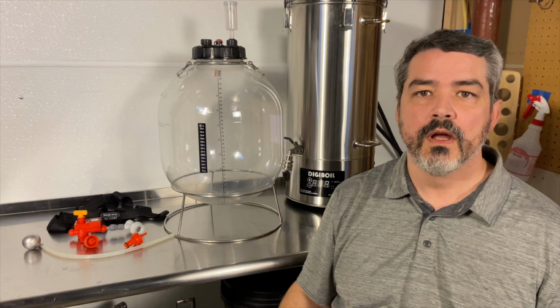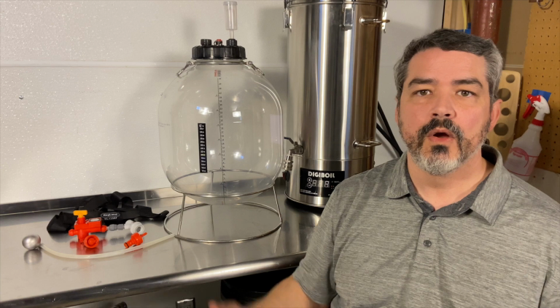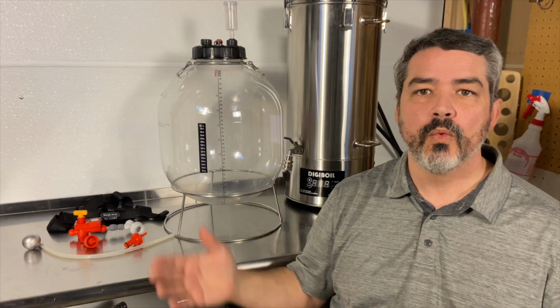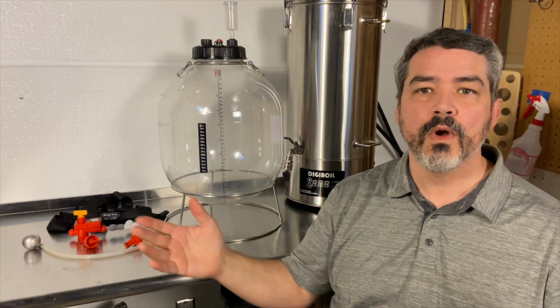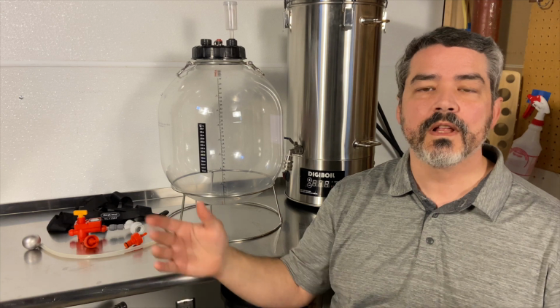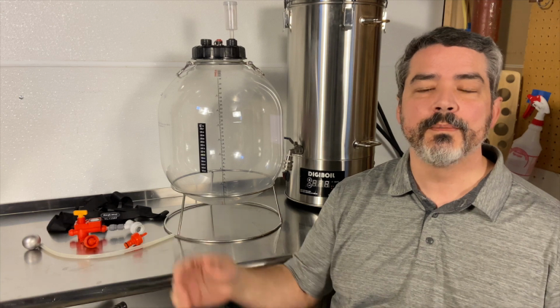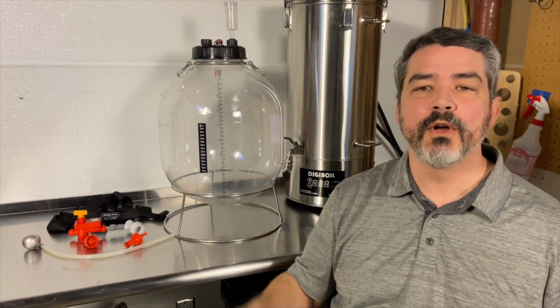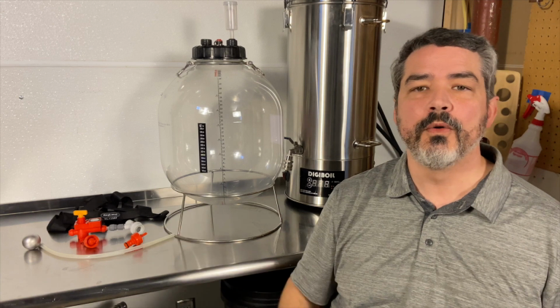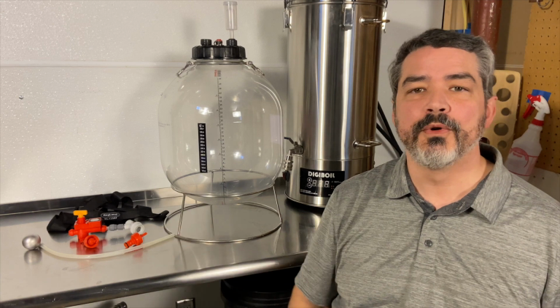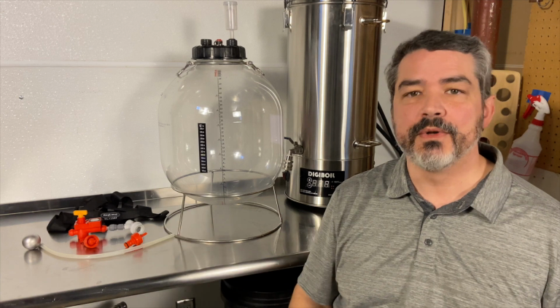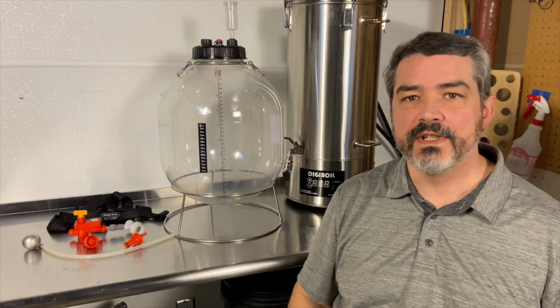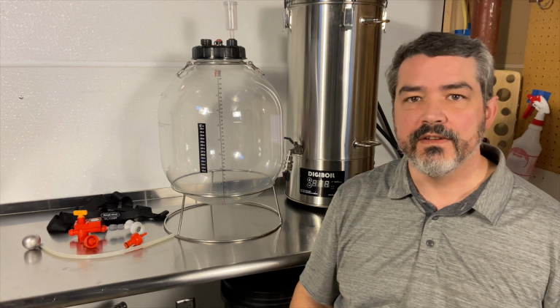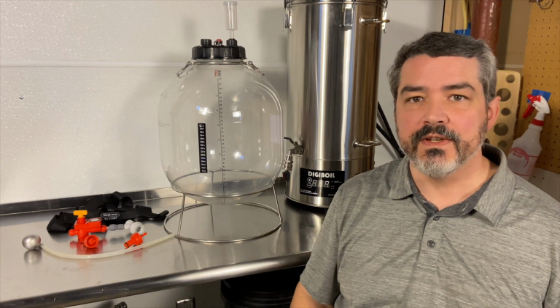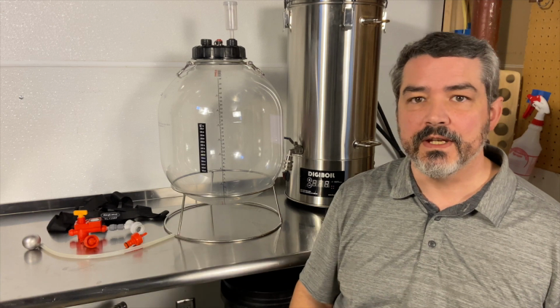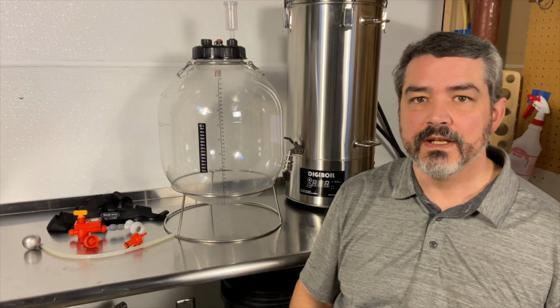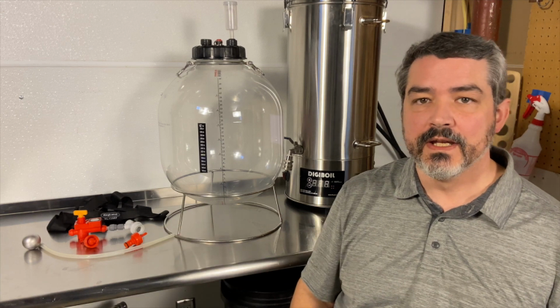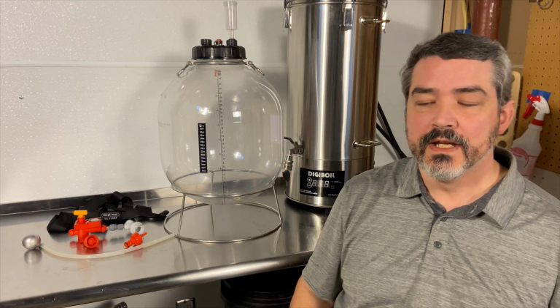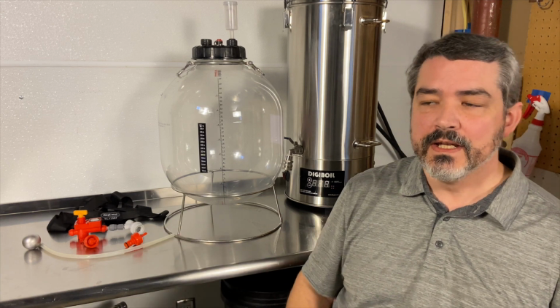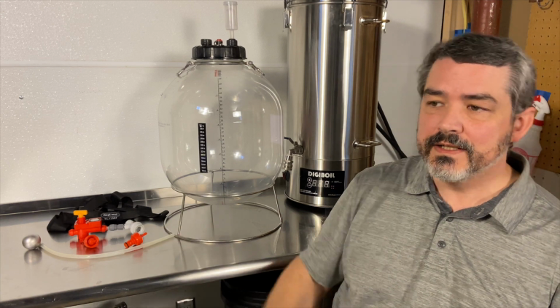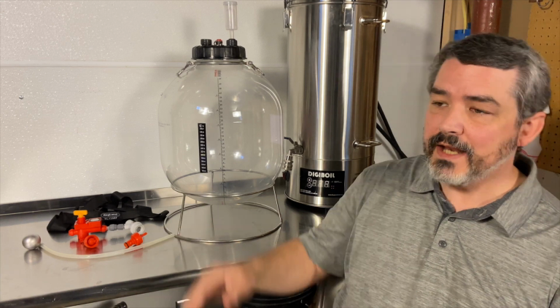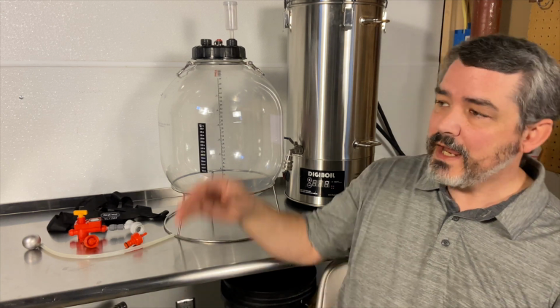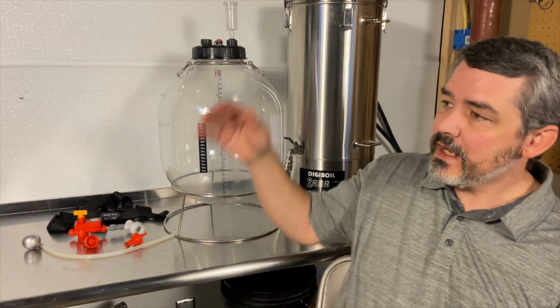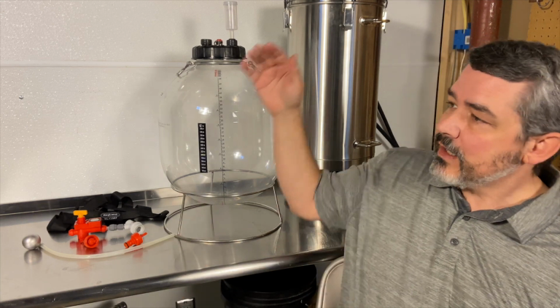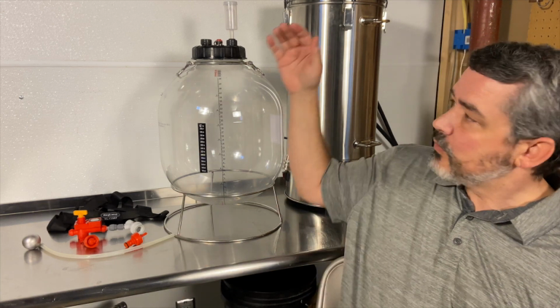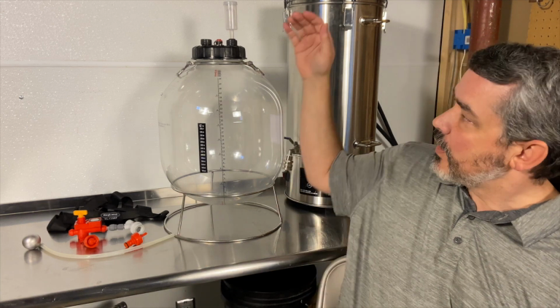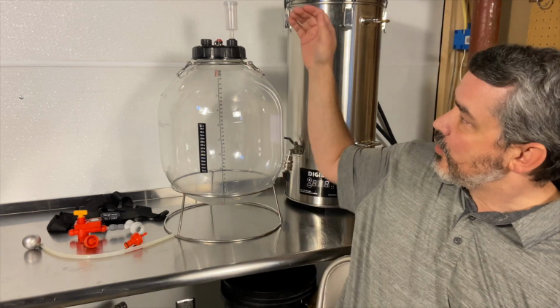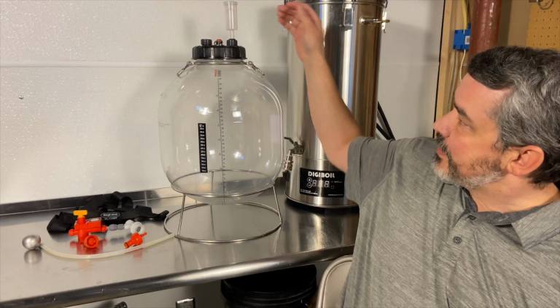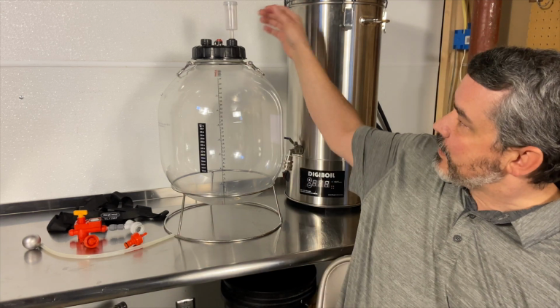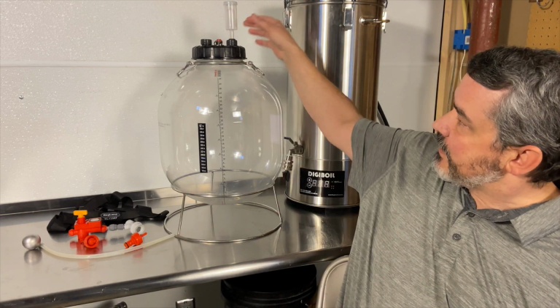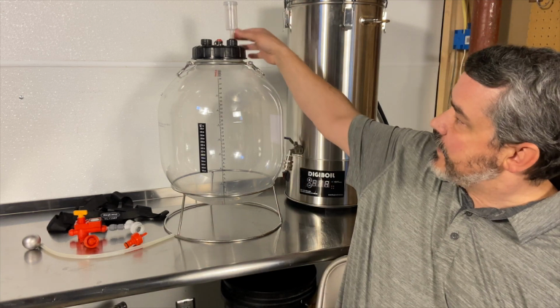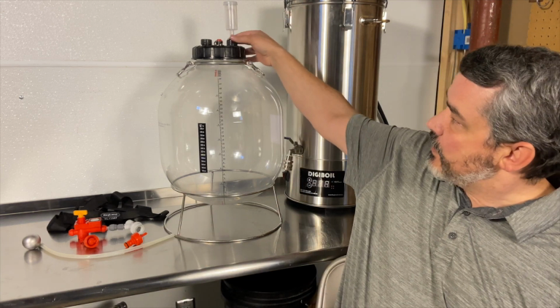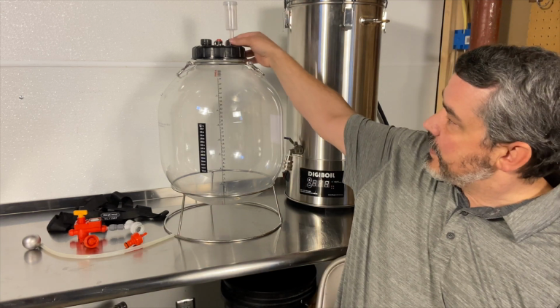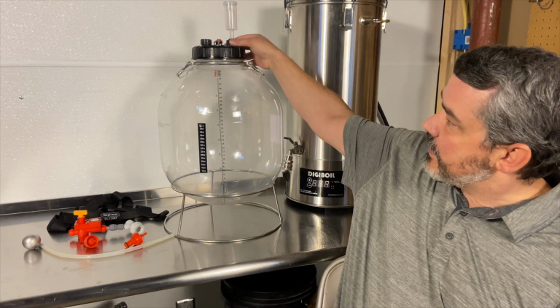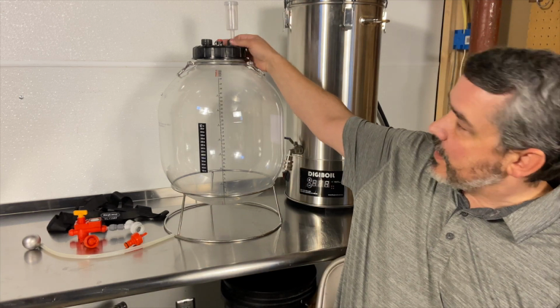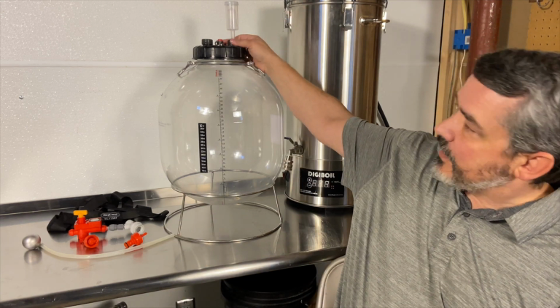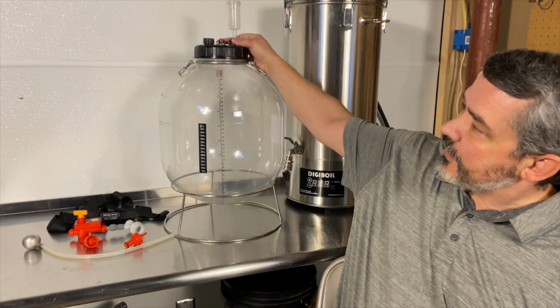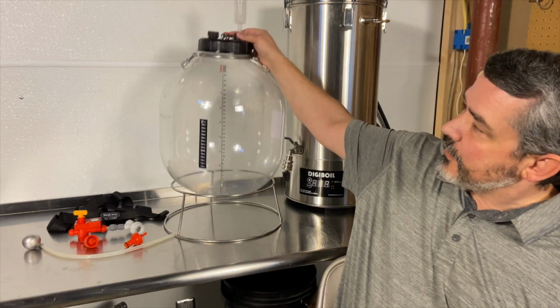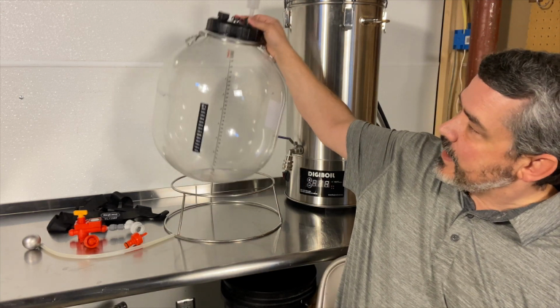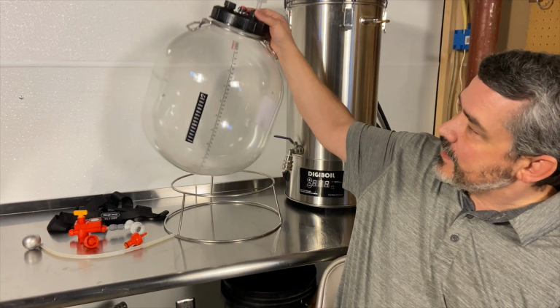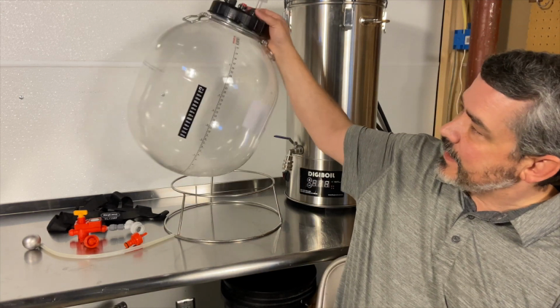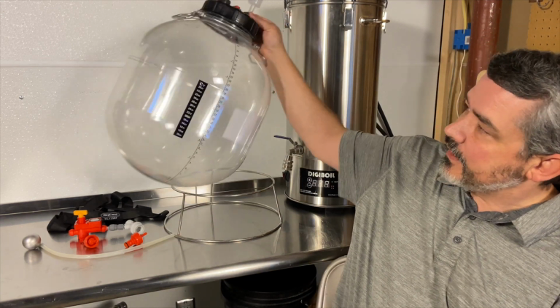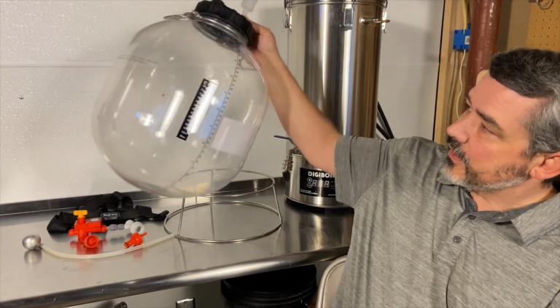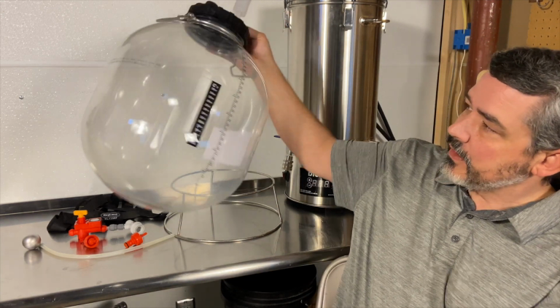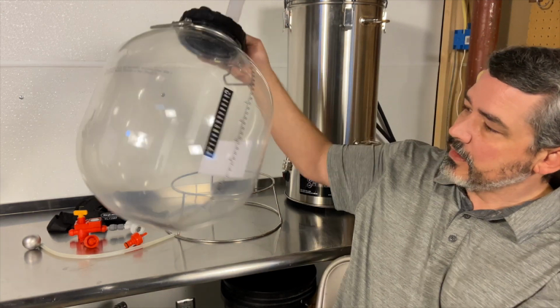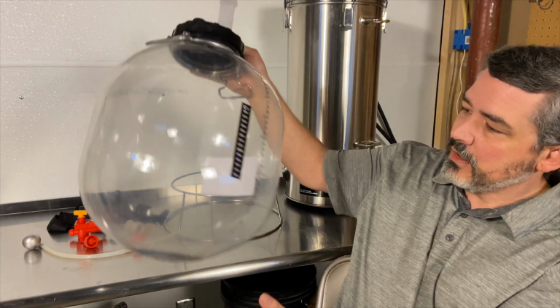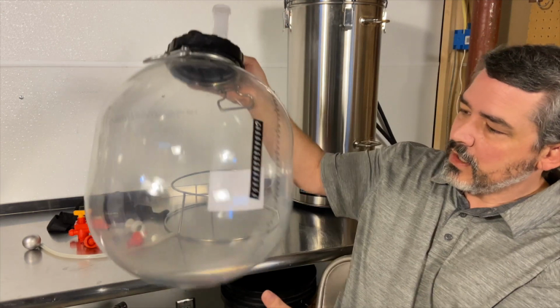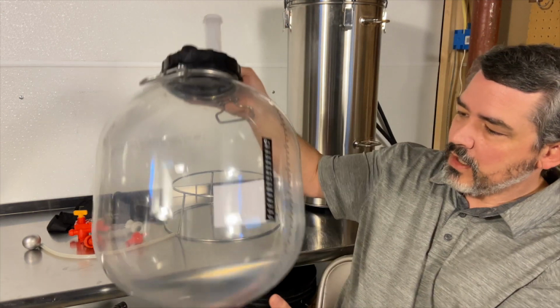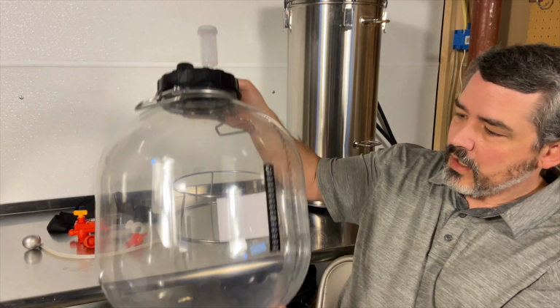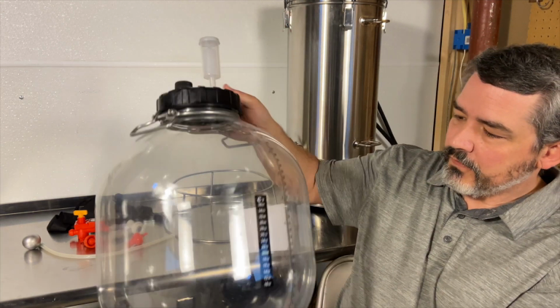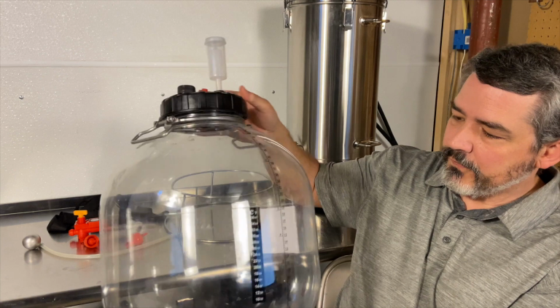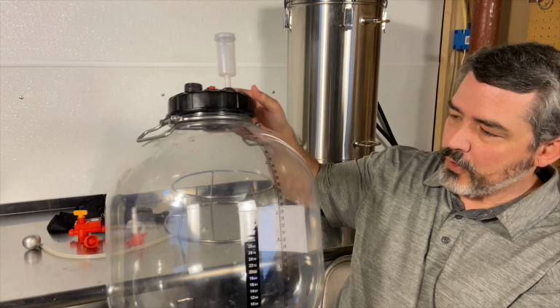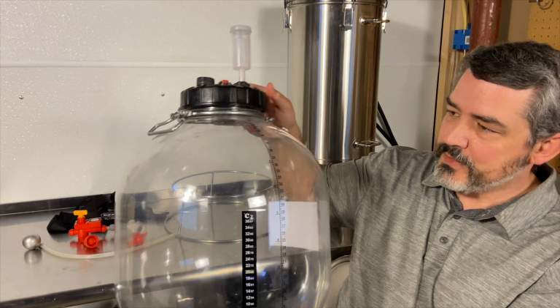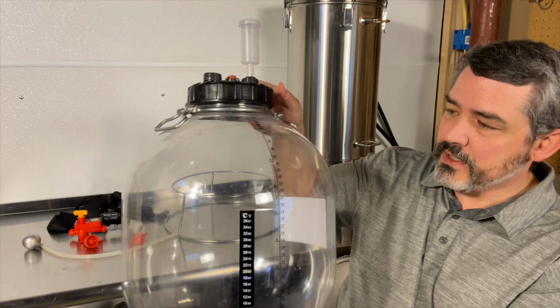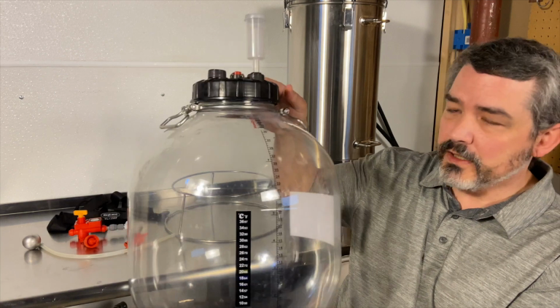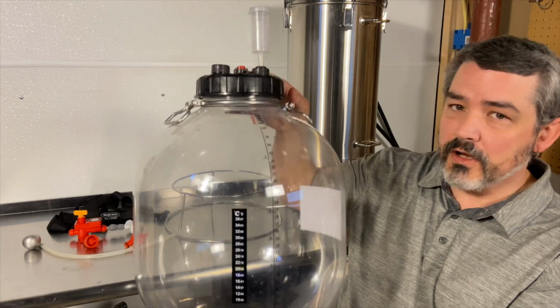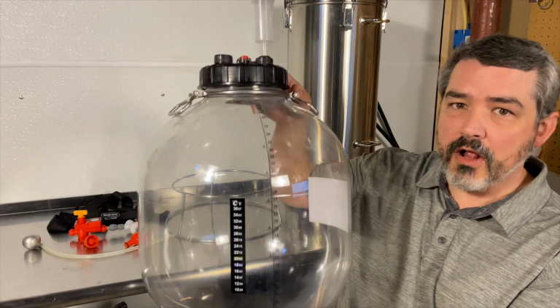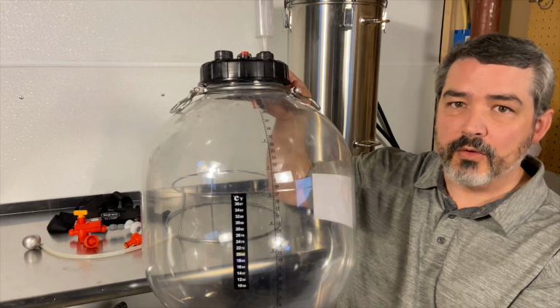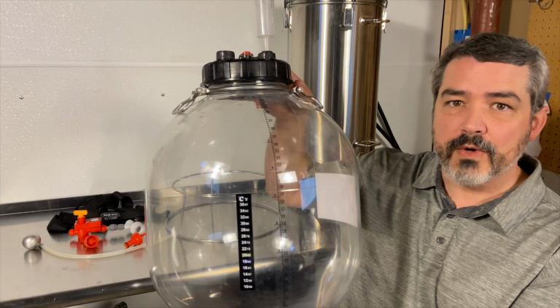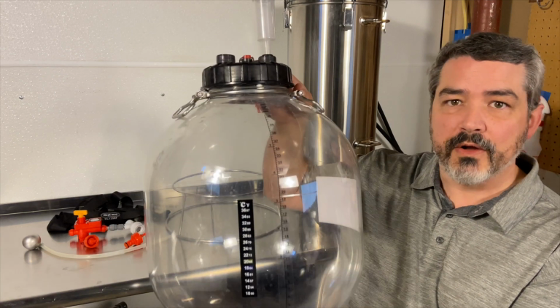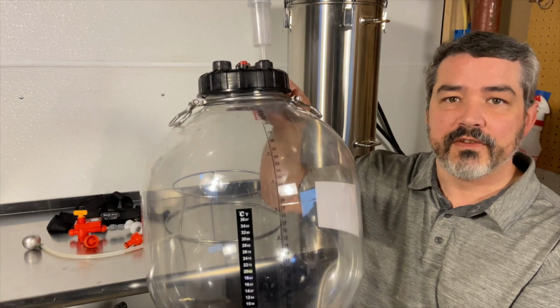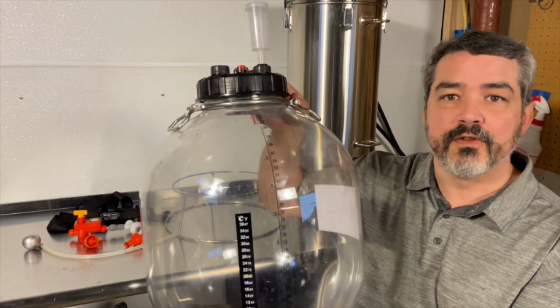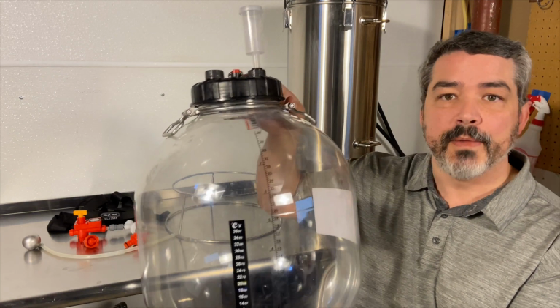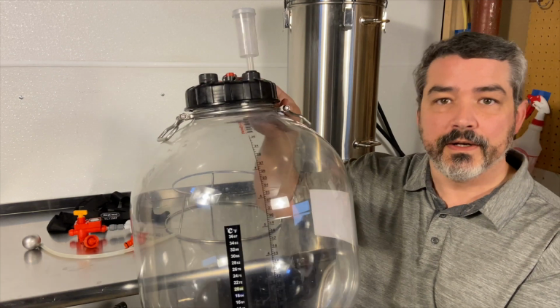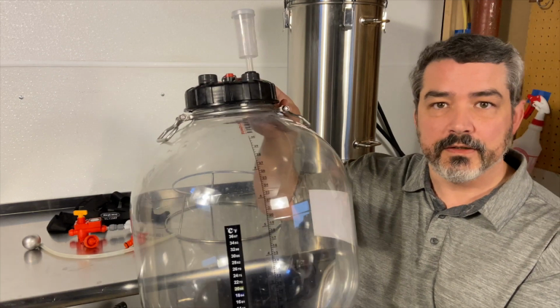Welcome to Homebrewing TV. Today we will be reviewing the 30-liter Firmzilla All-Rounder Fermenter.